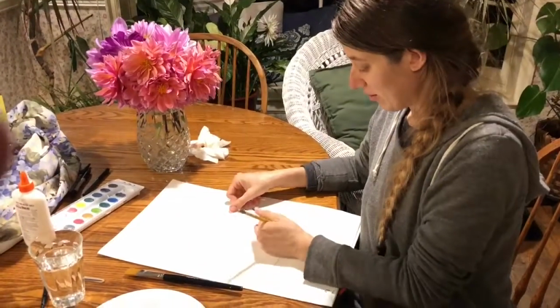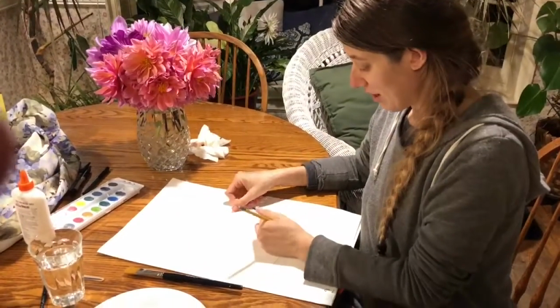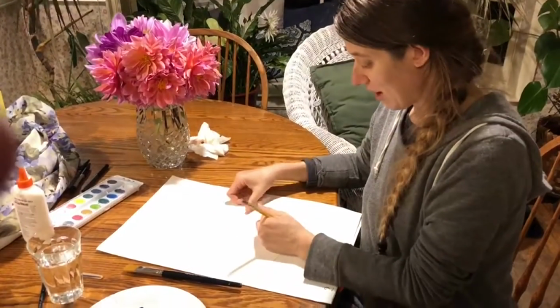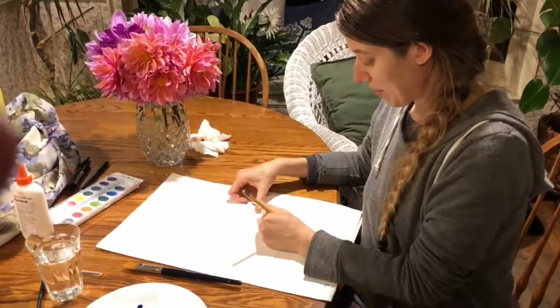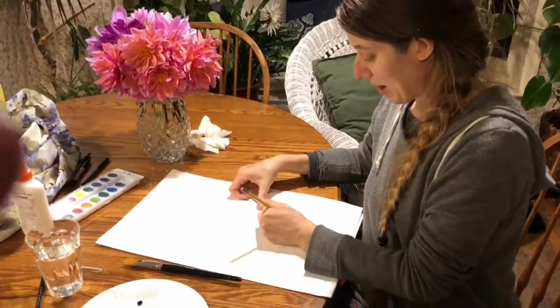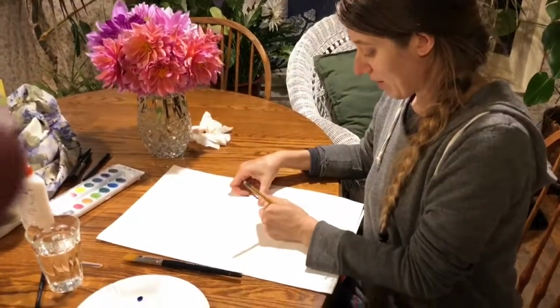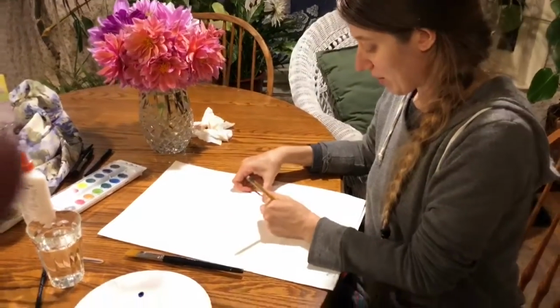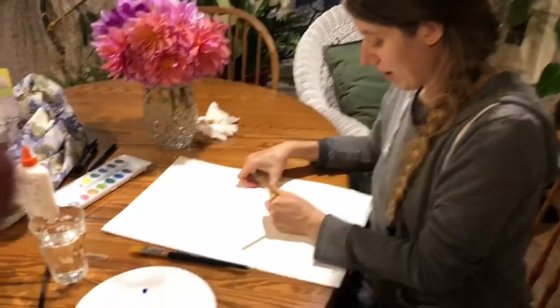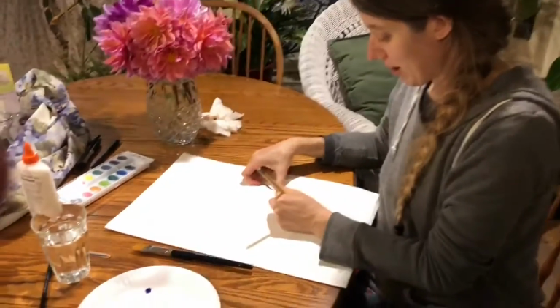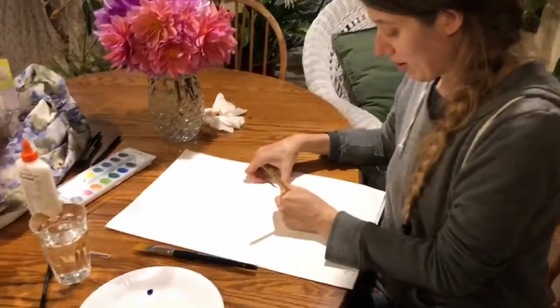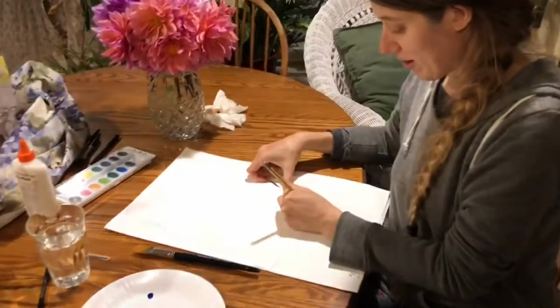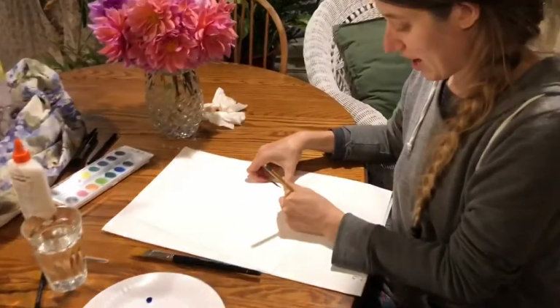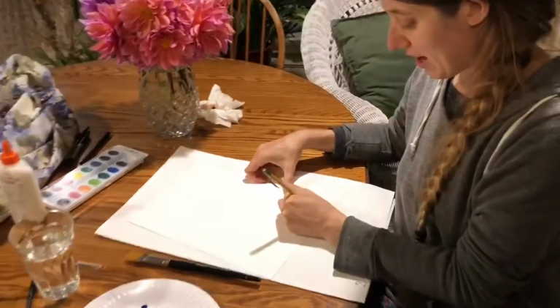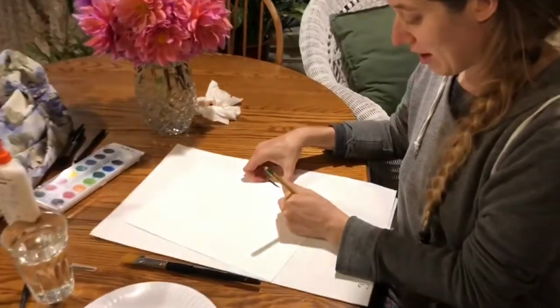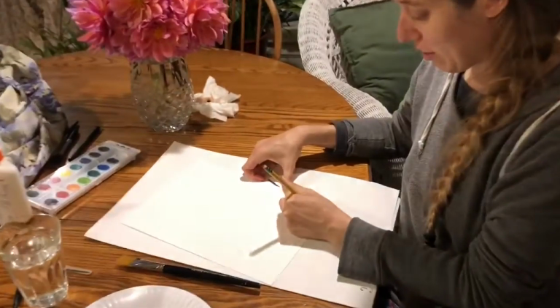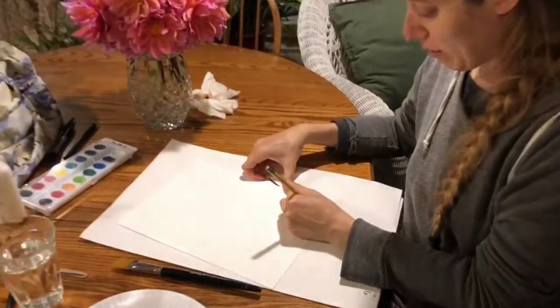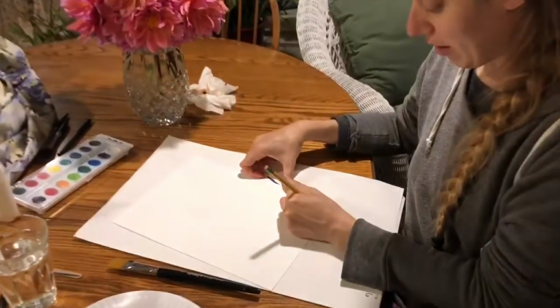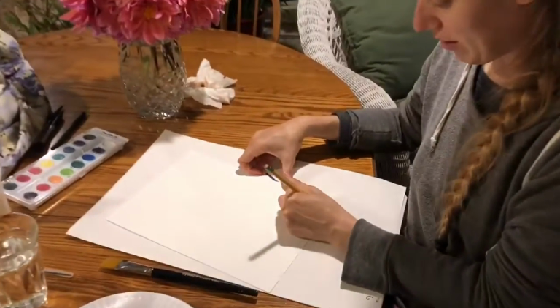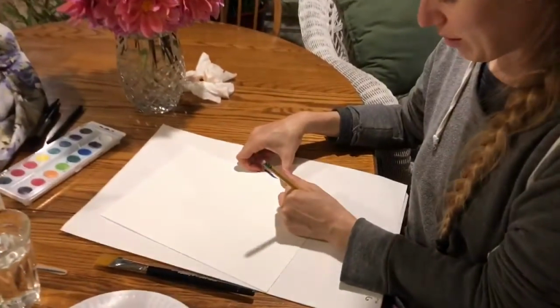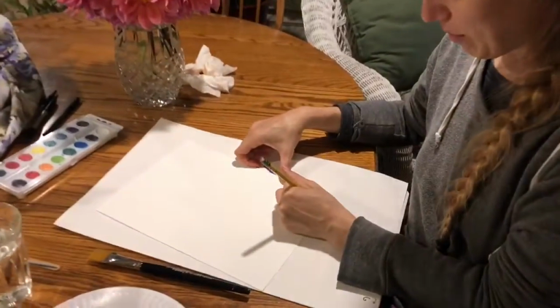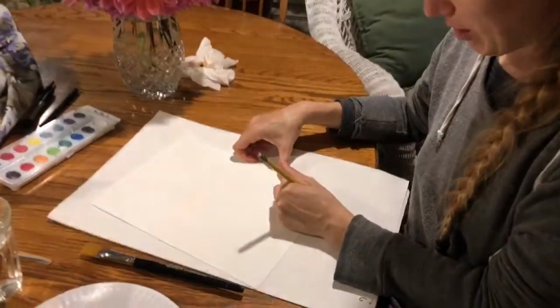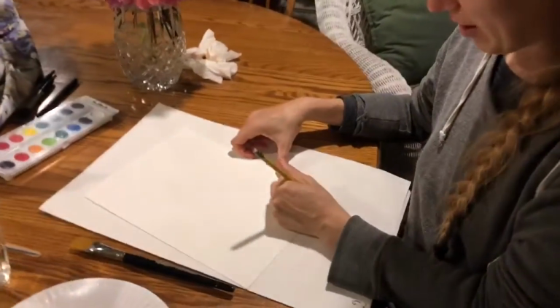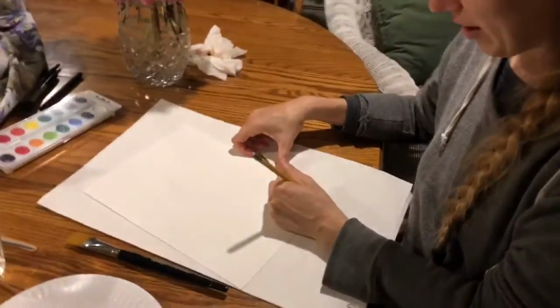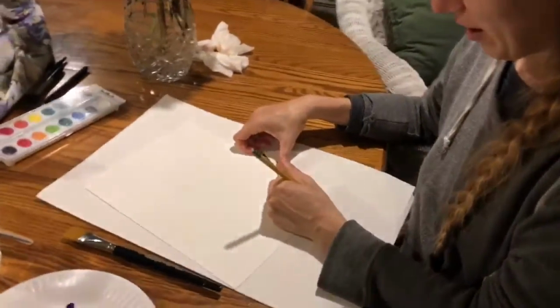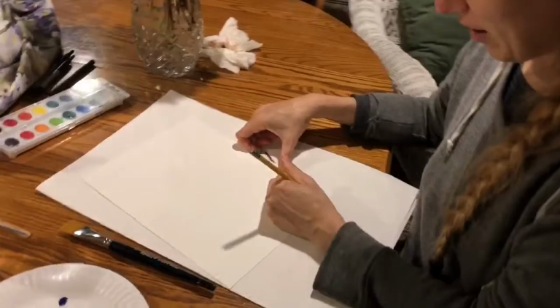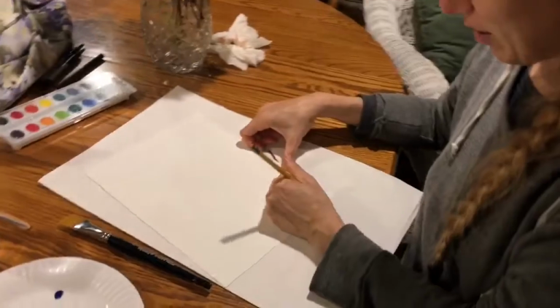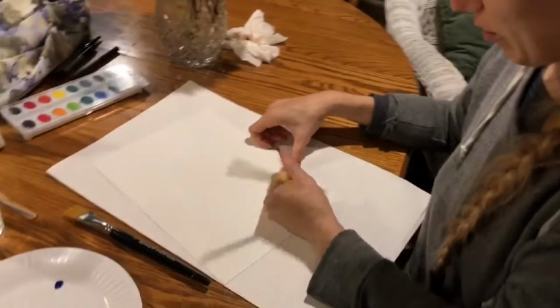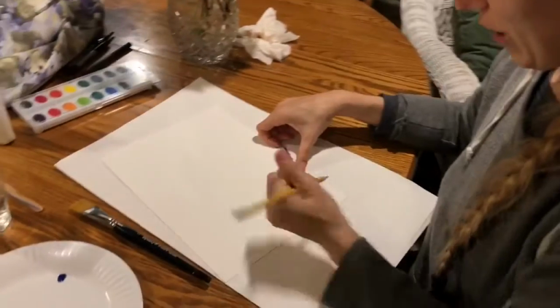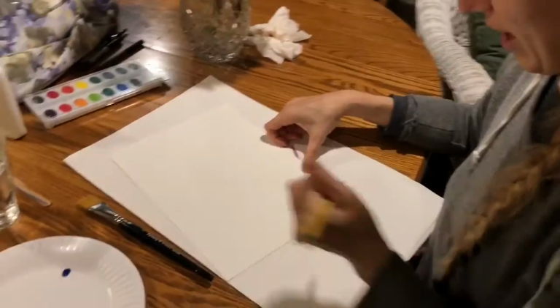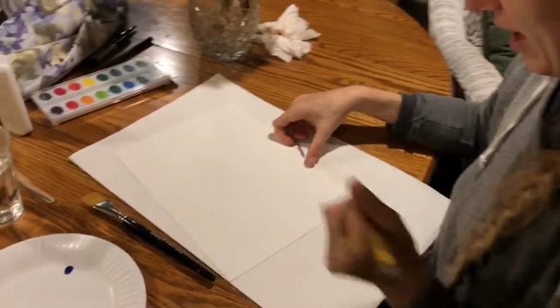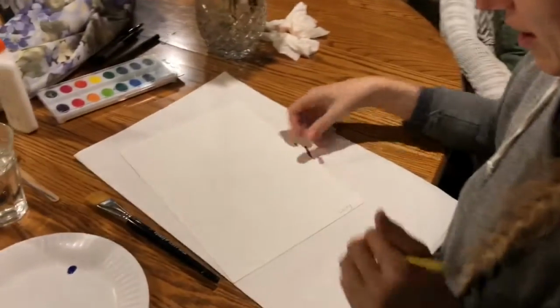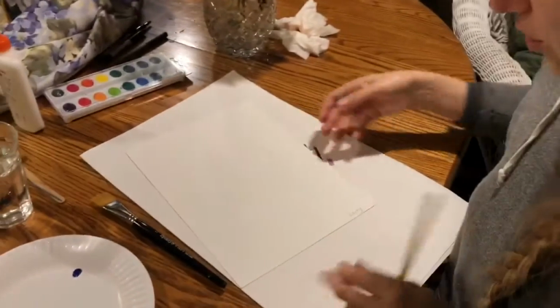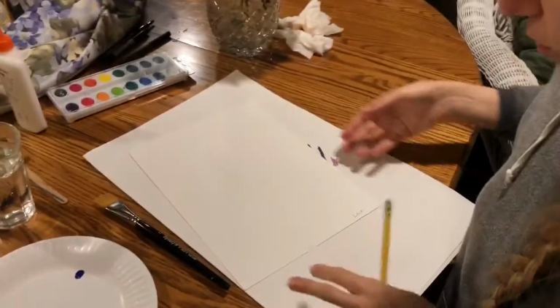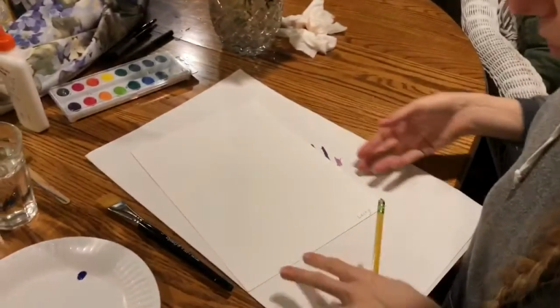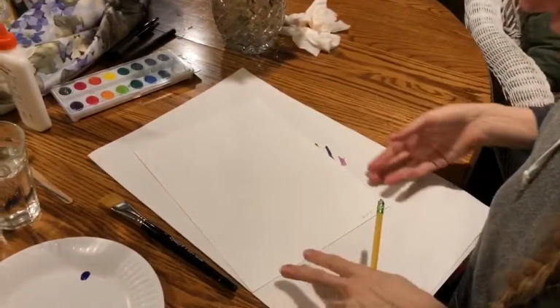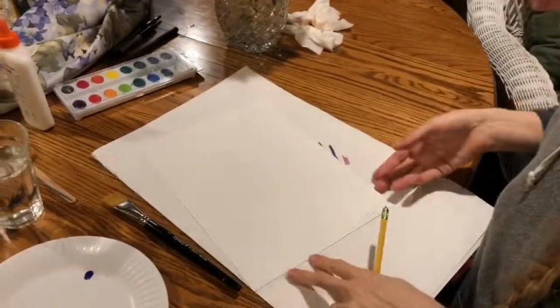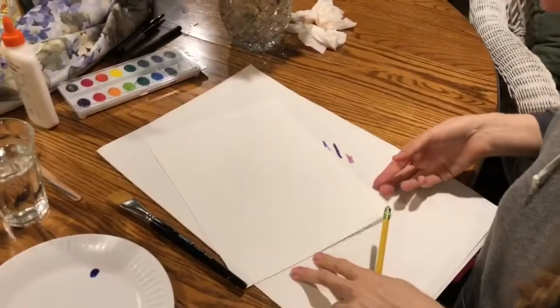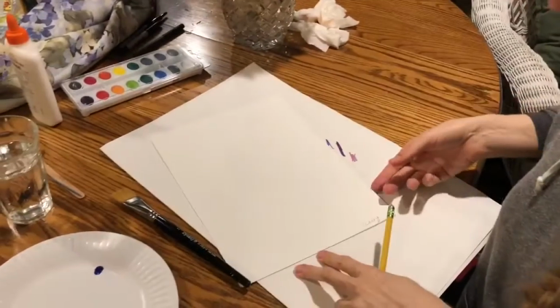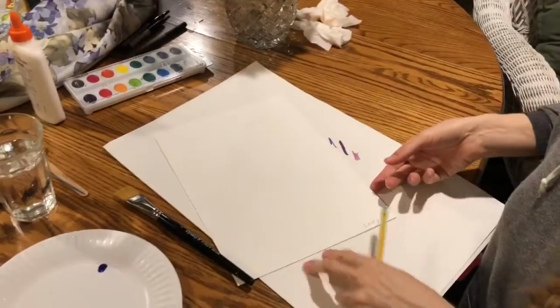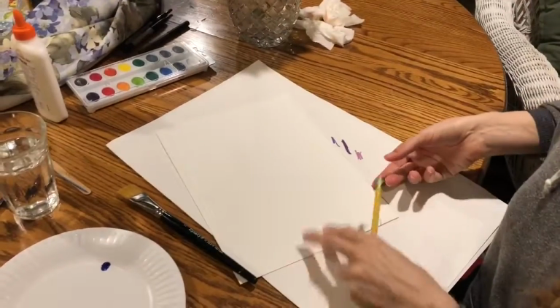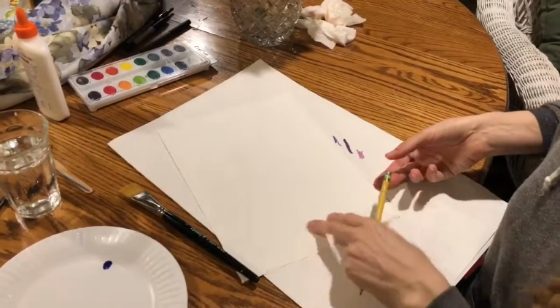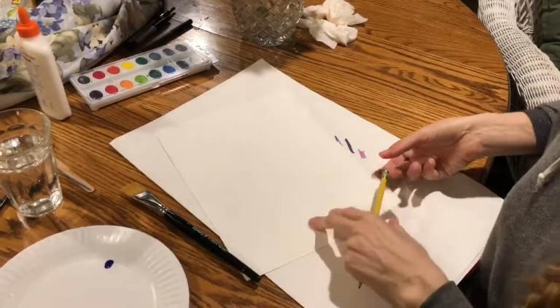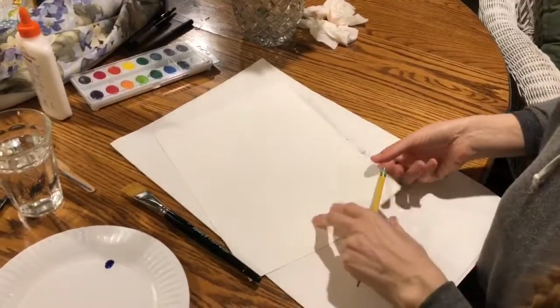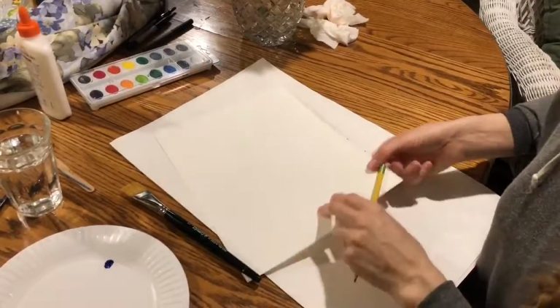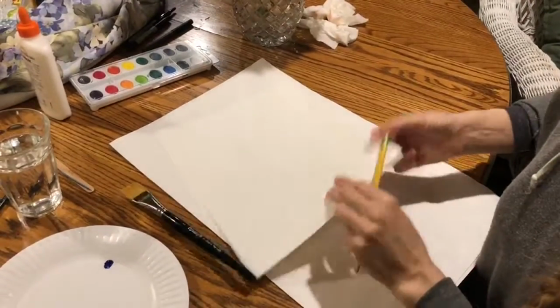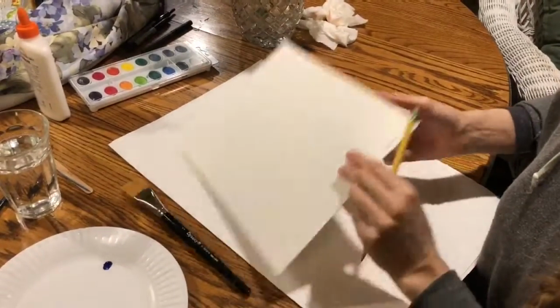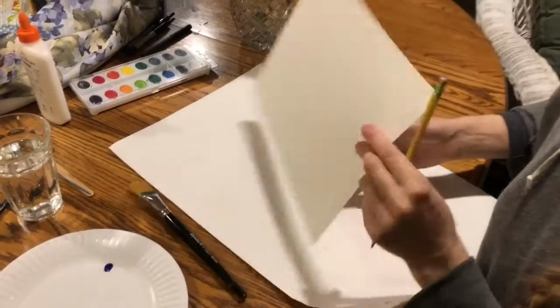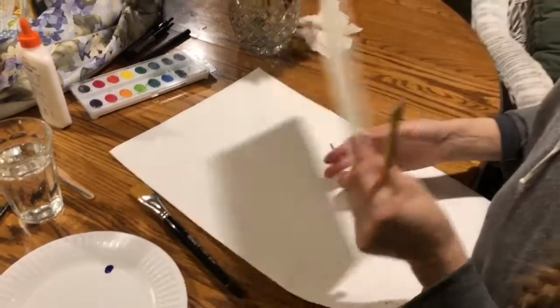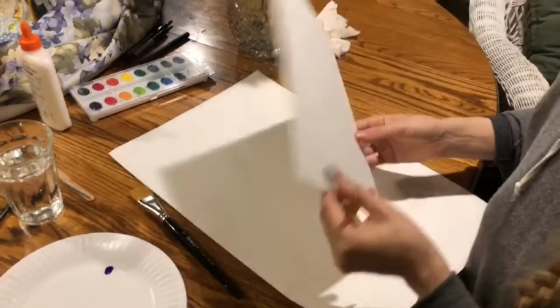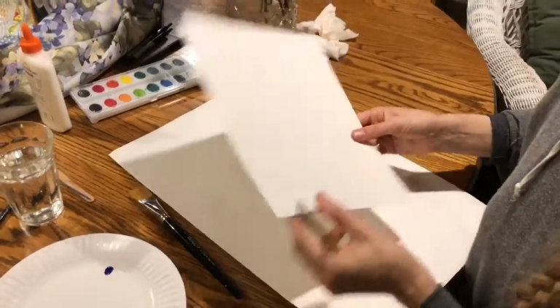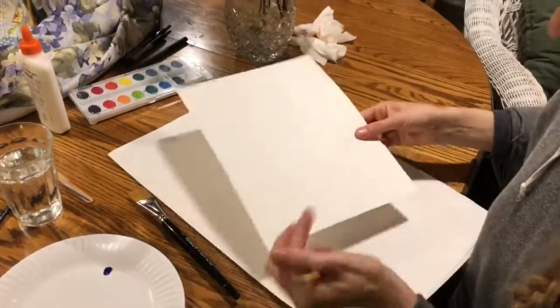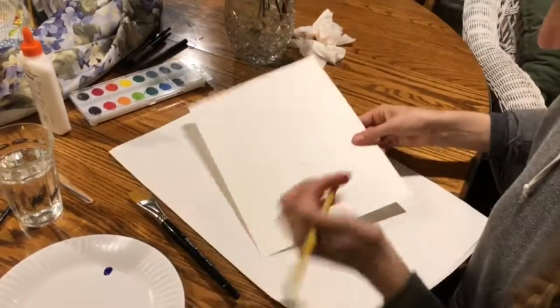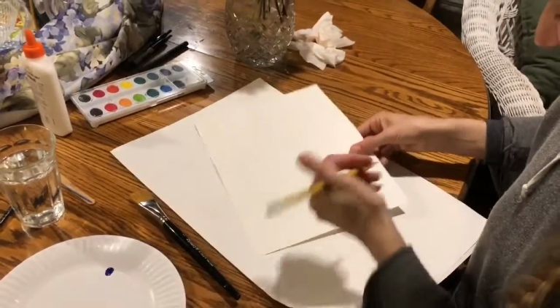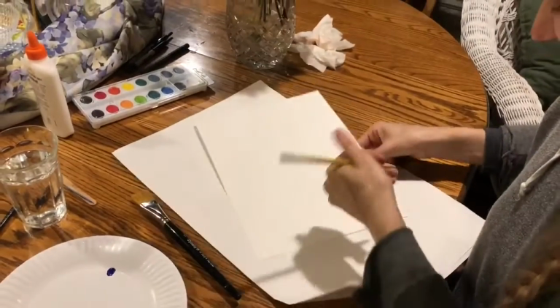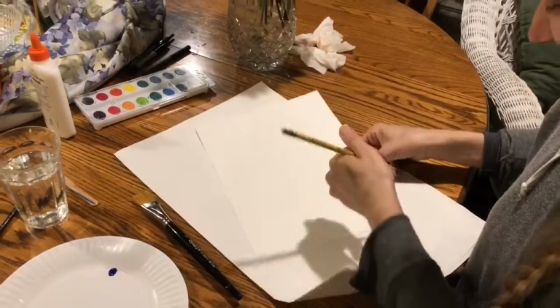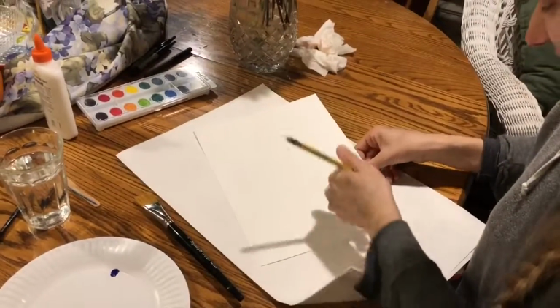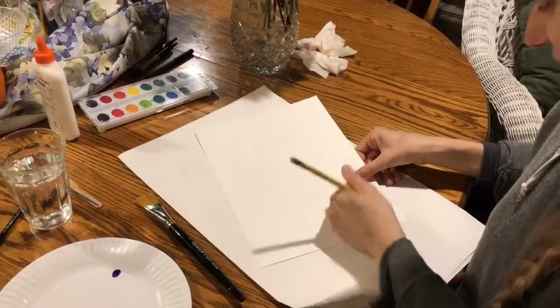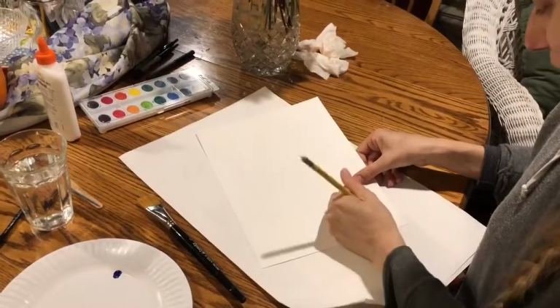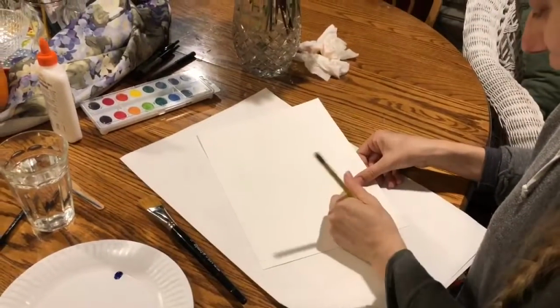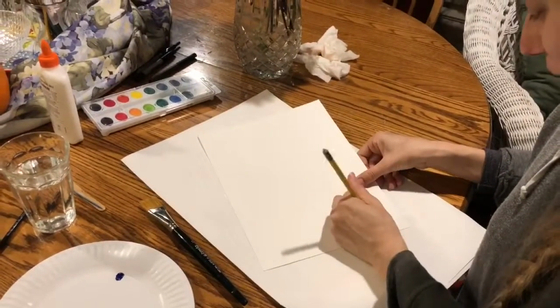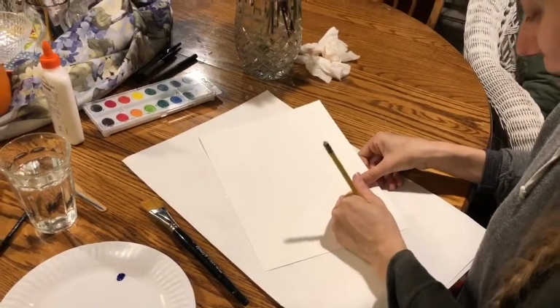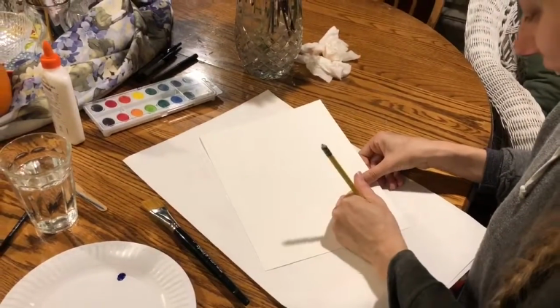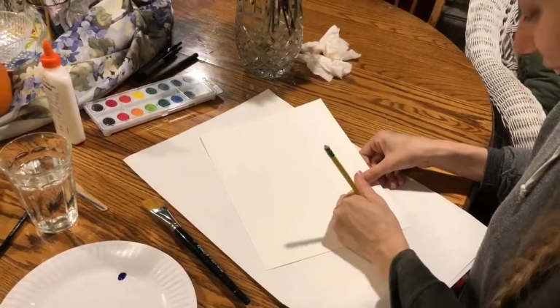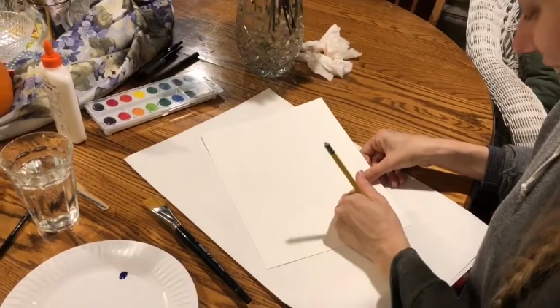Write your name on the bottom right hand corner, or on the back. Write your name on the back.